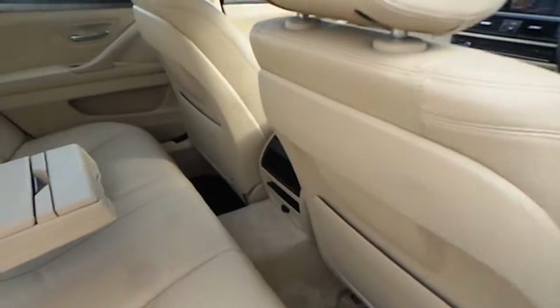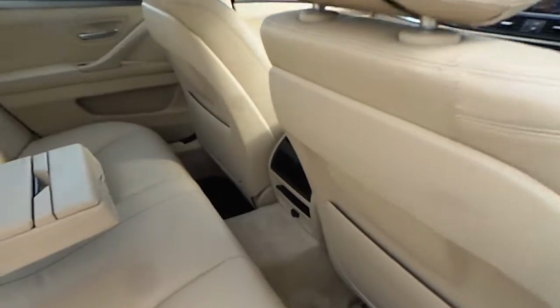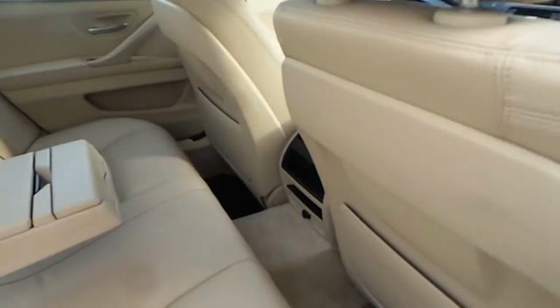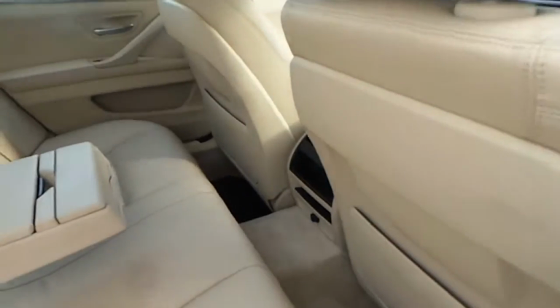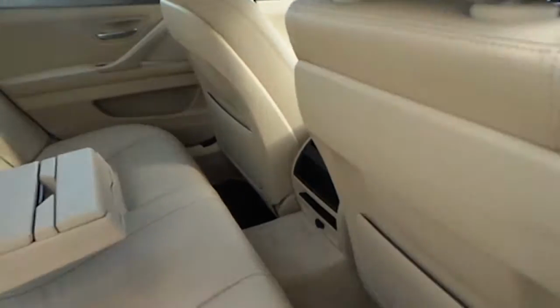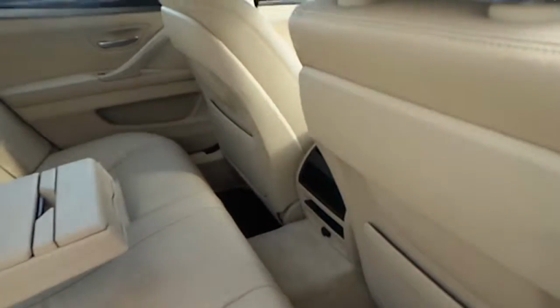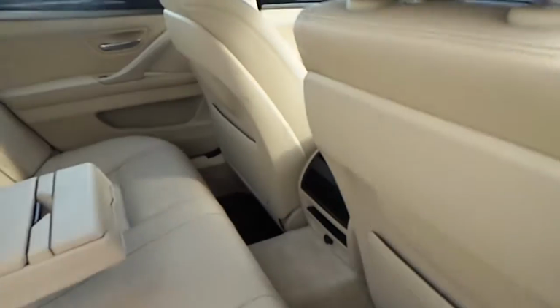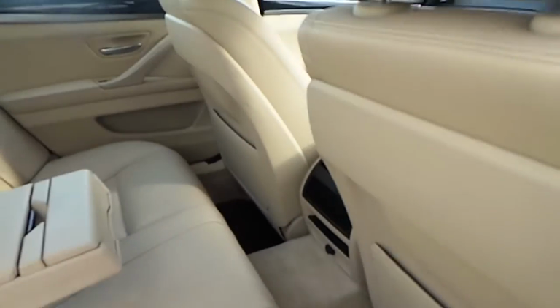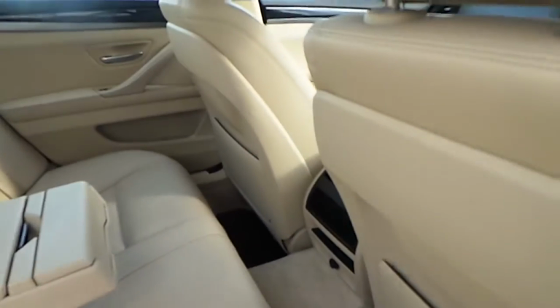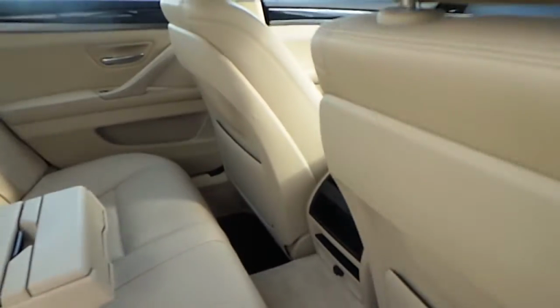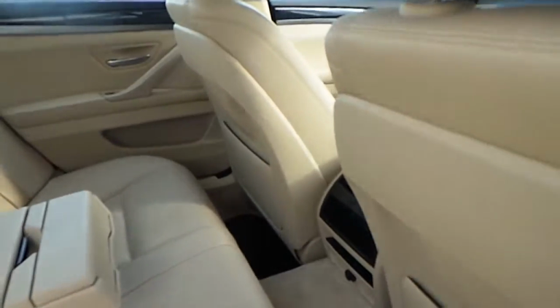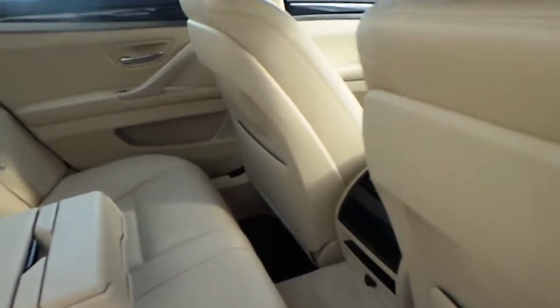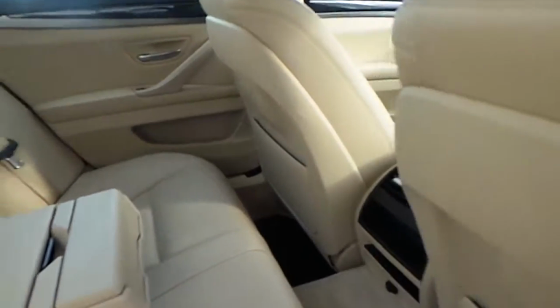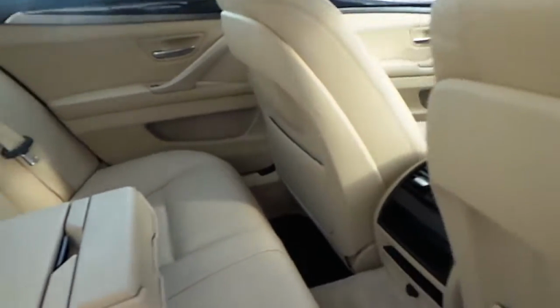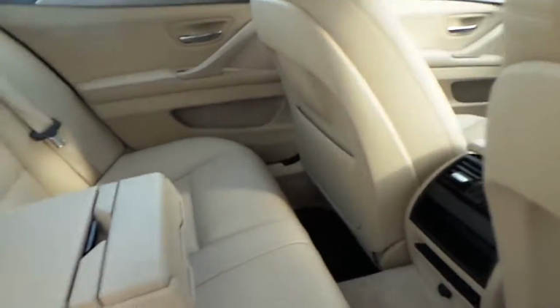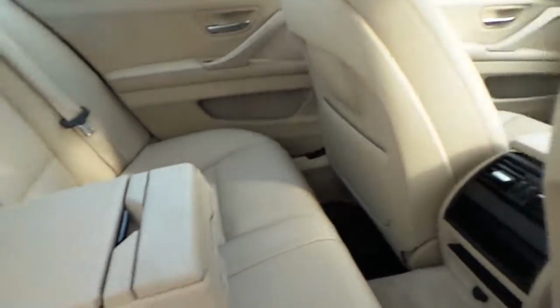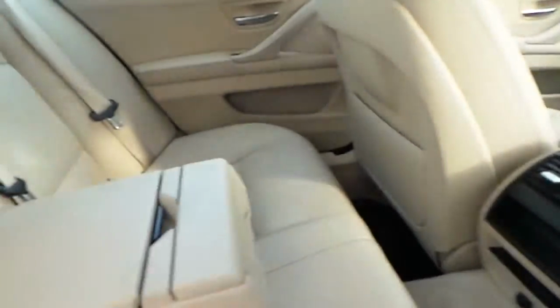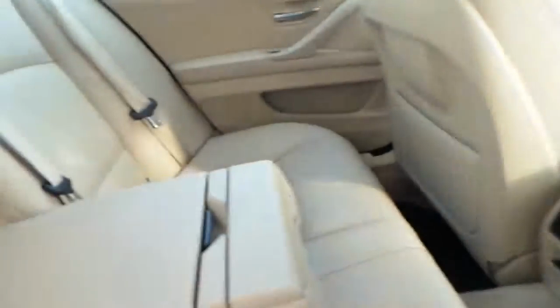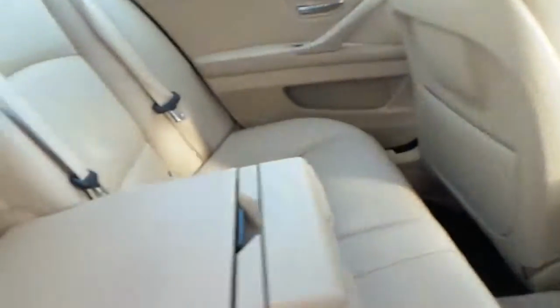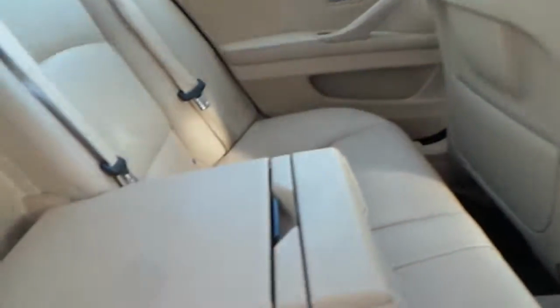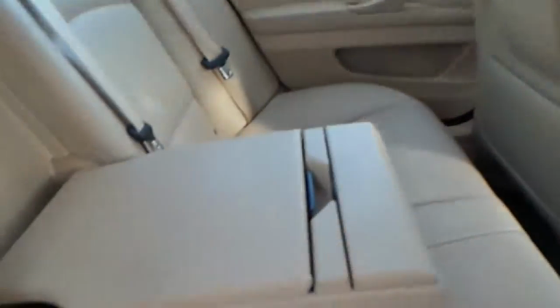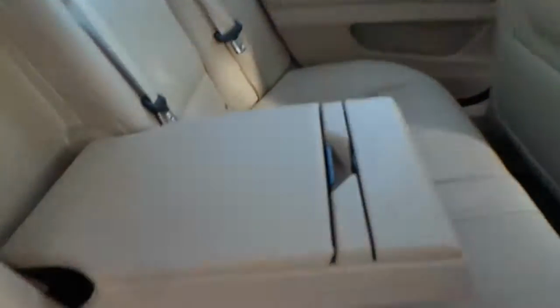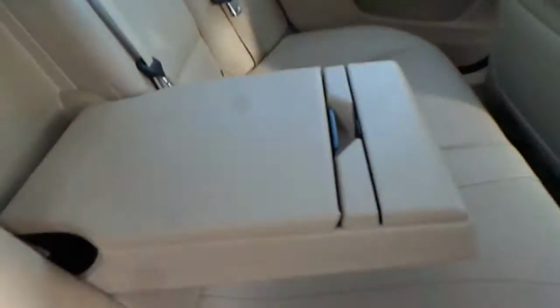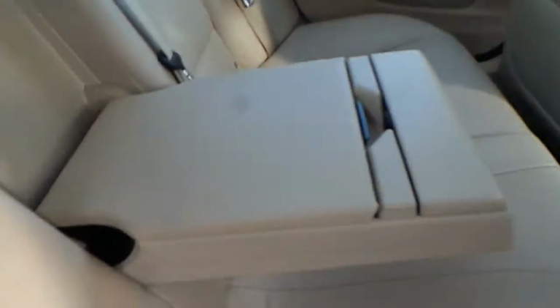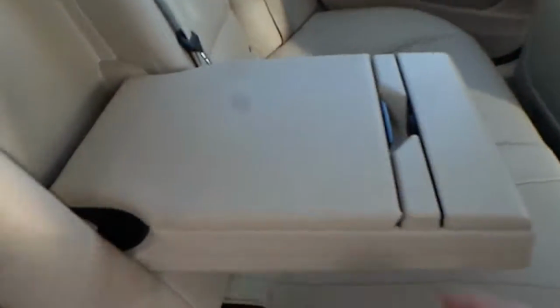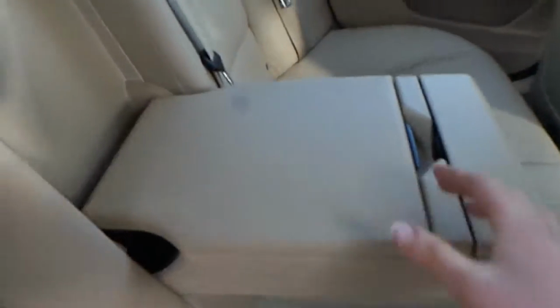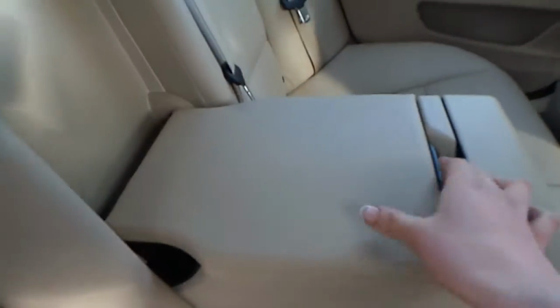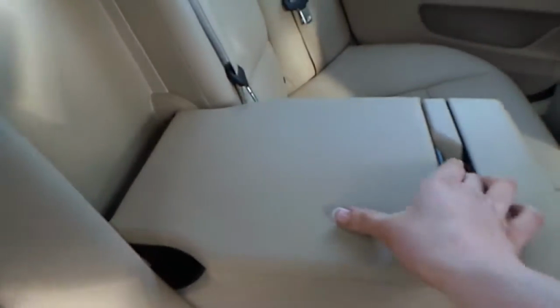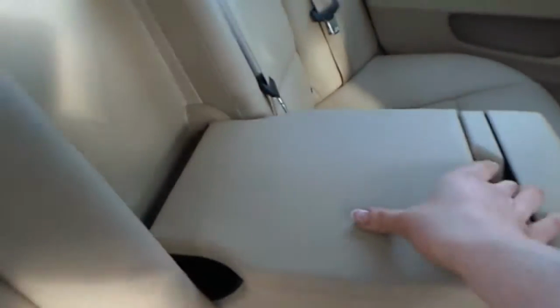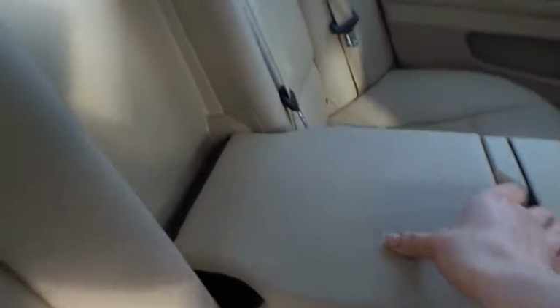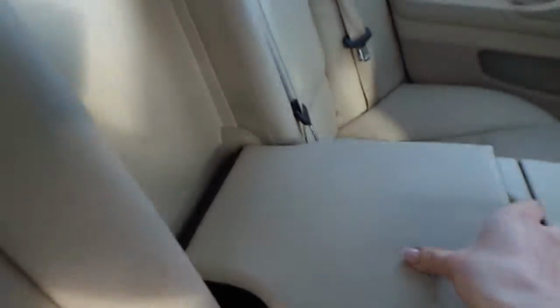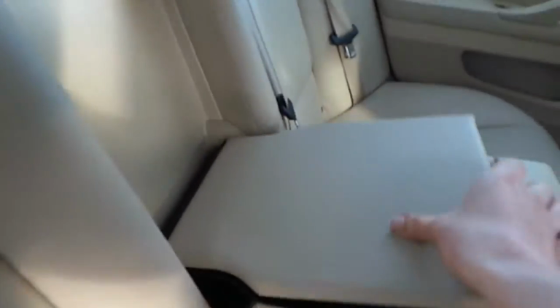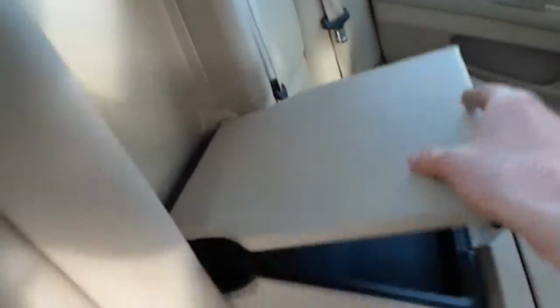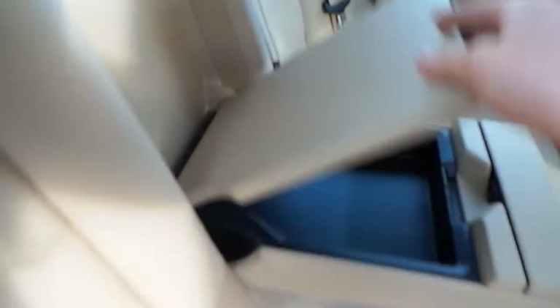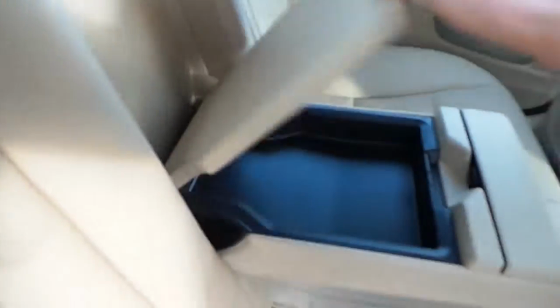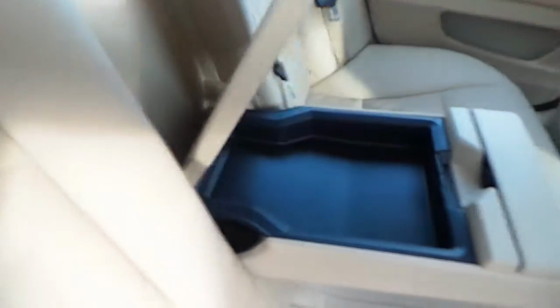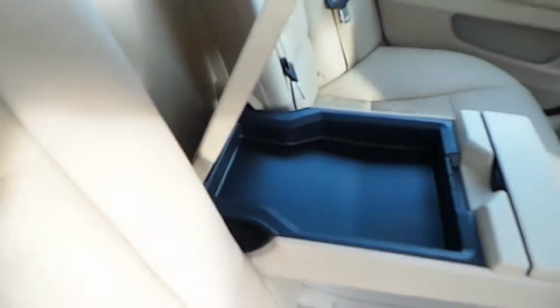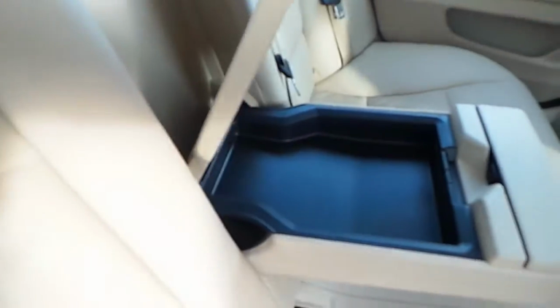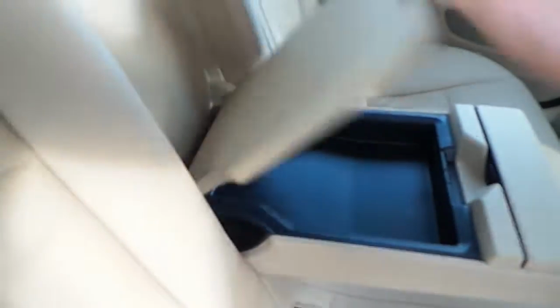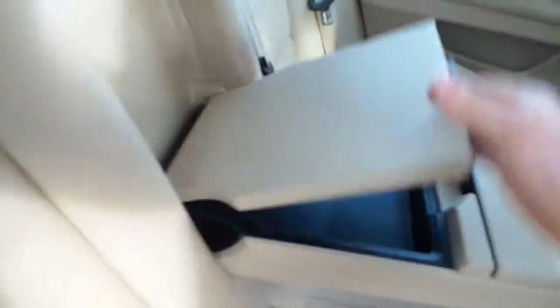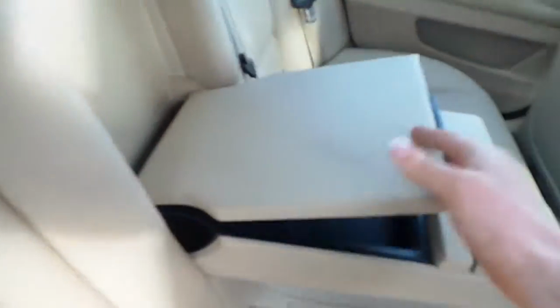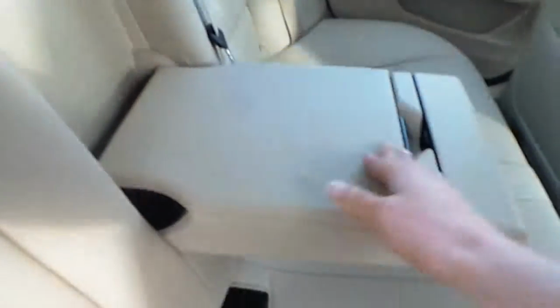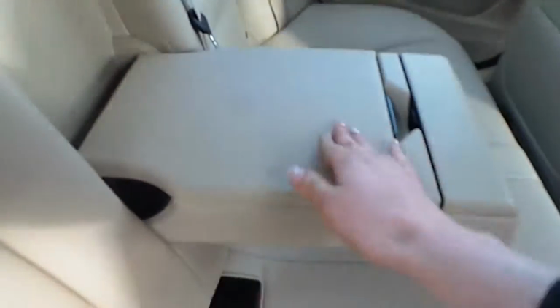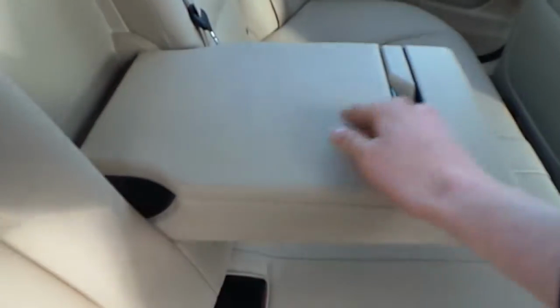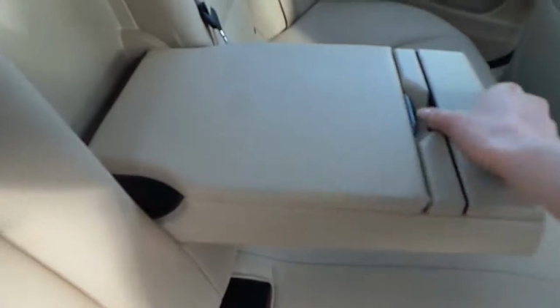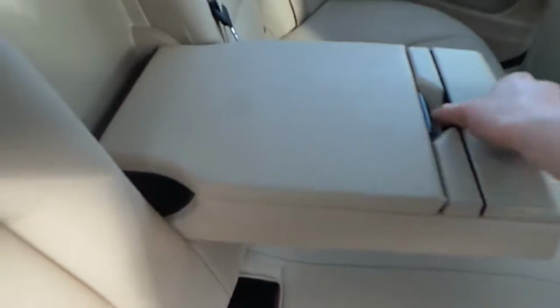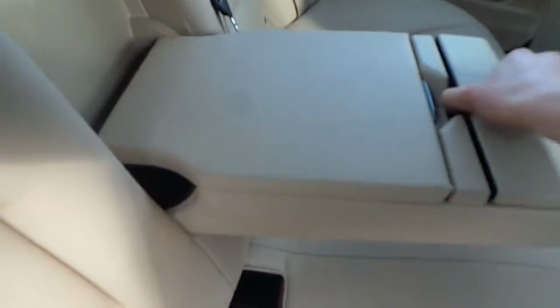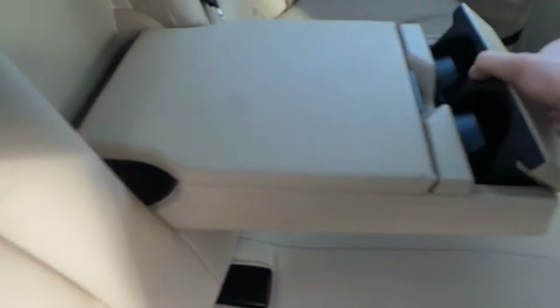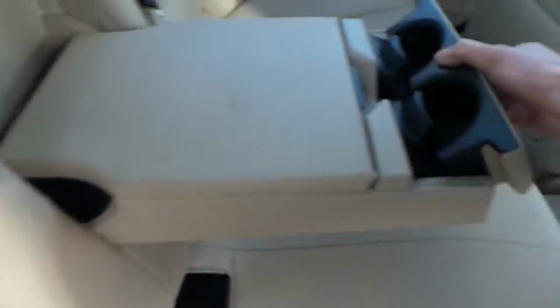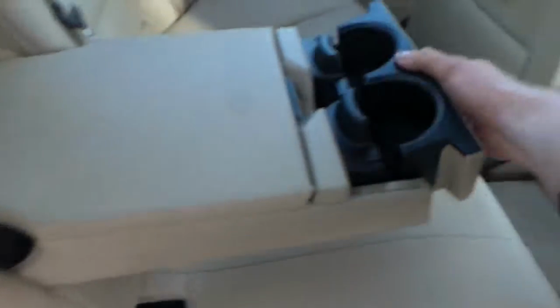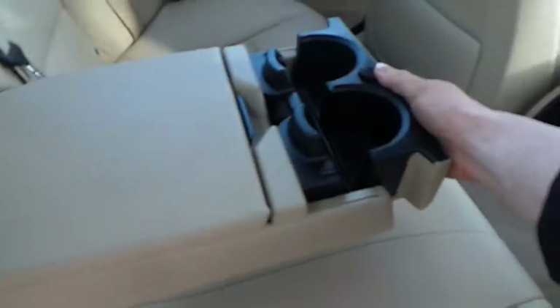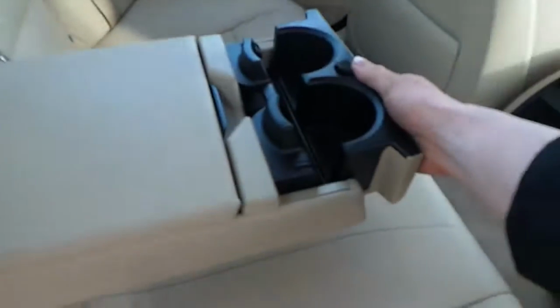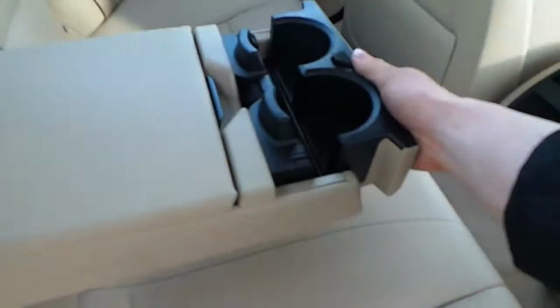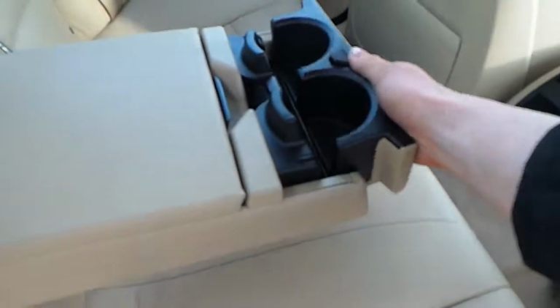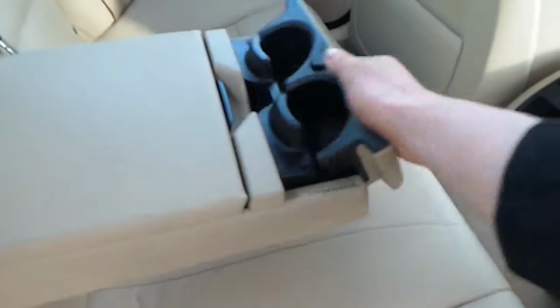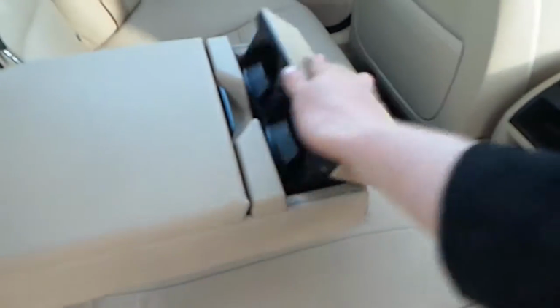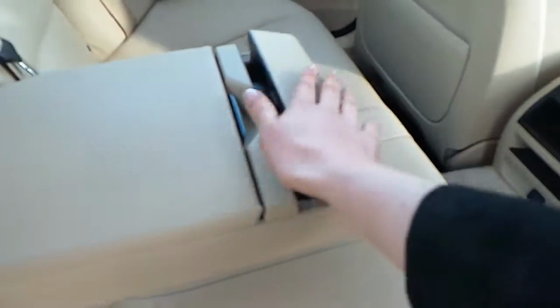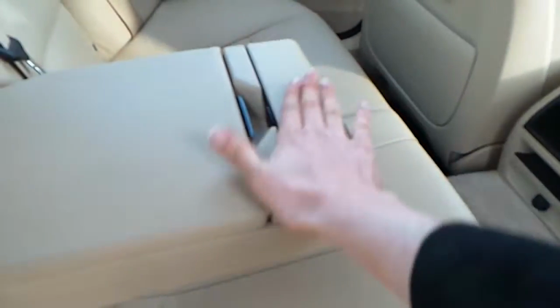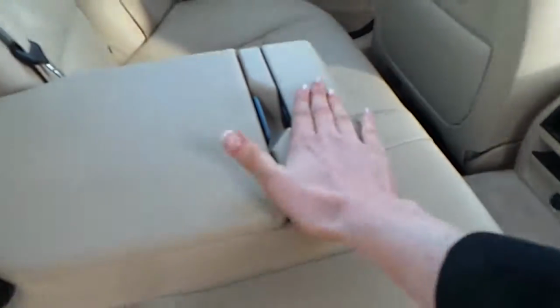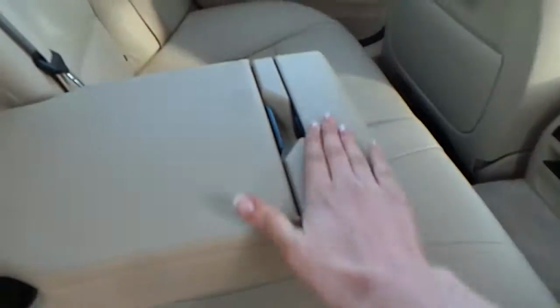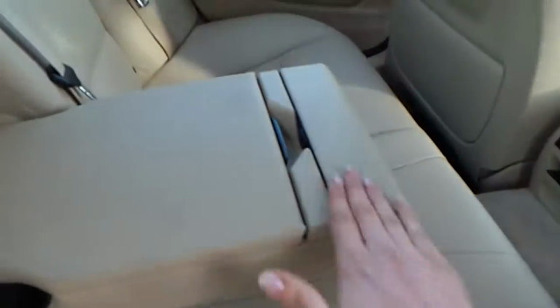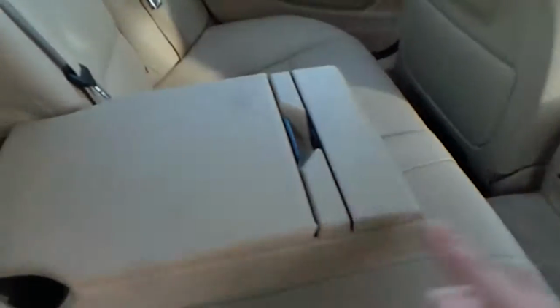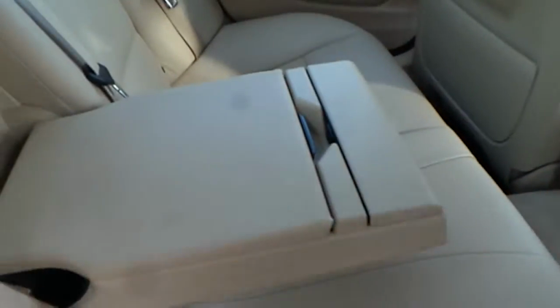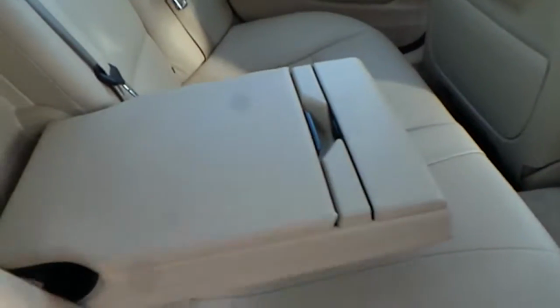Moving into the rear of the car, we can see it comes with an armrest with extra storage and cup holders.